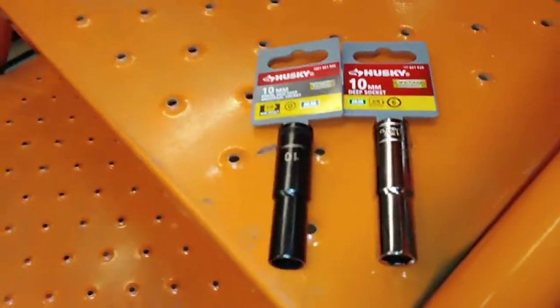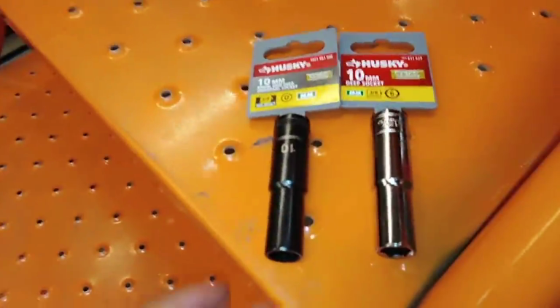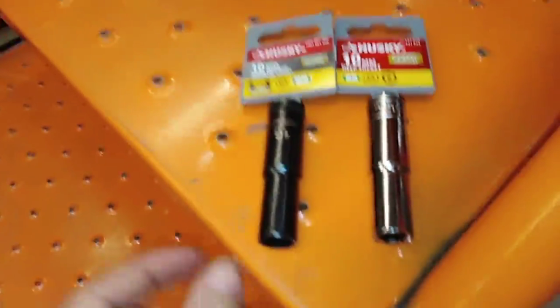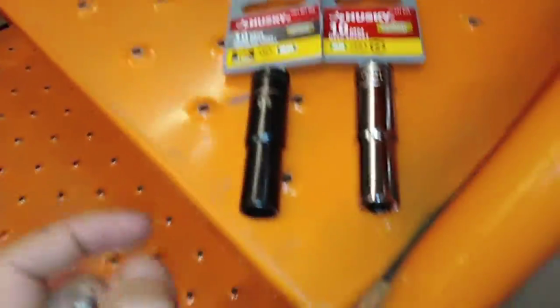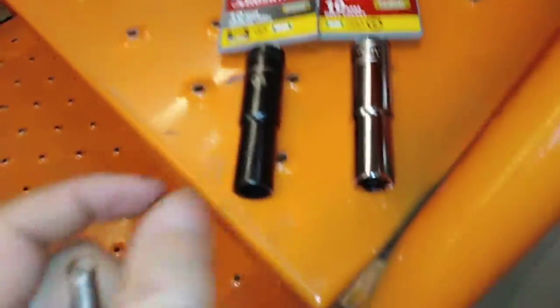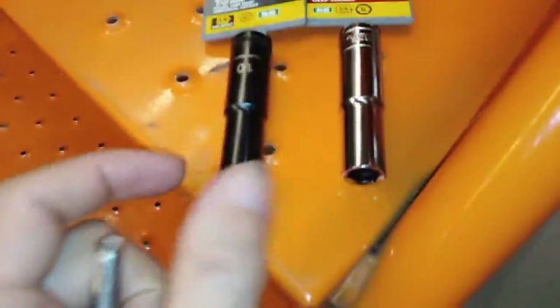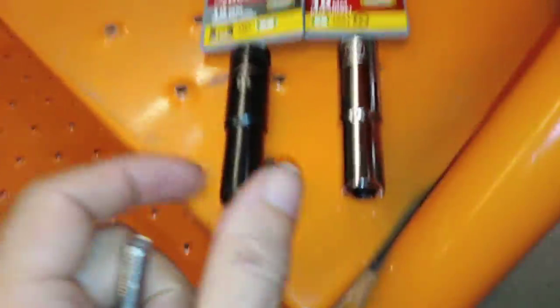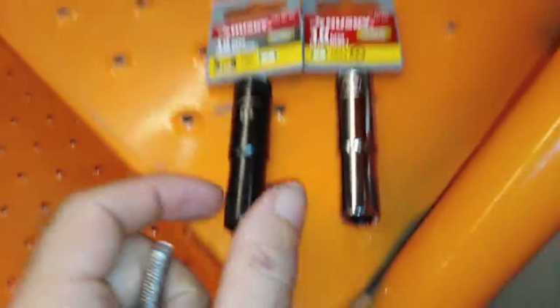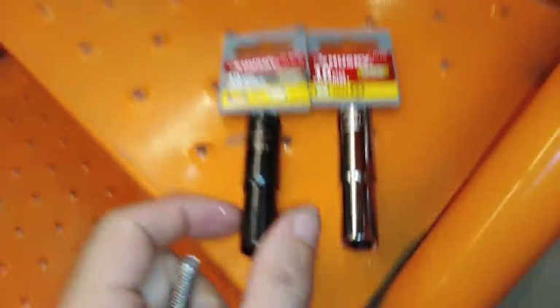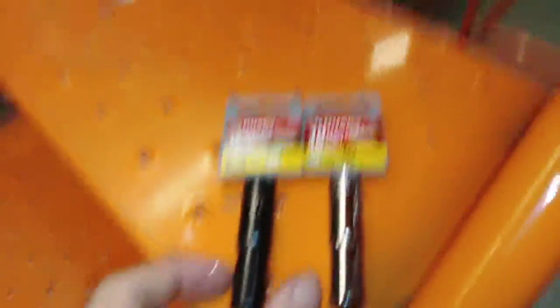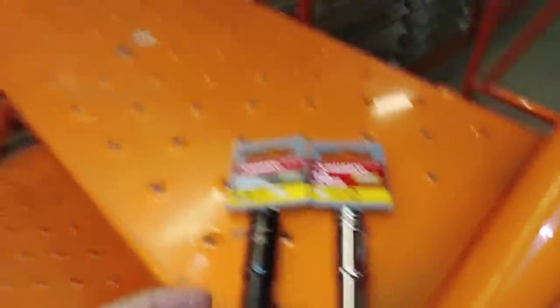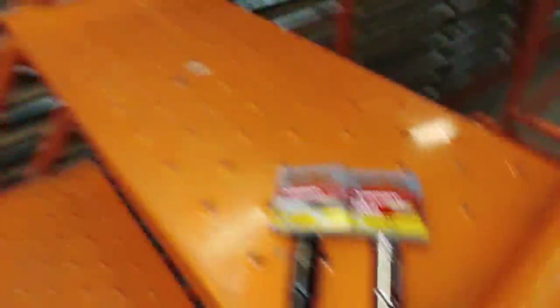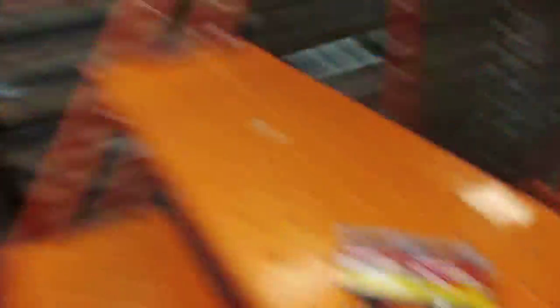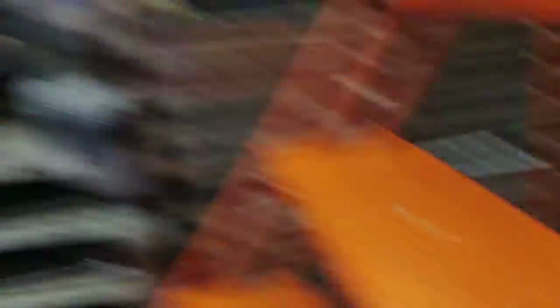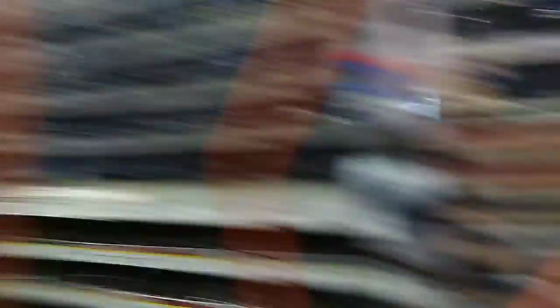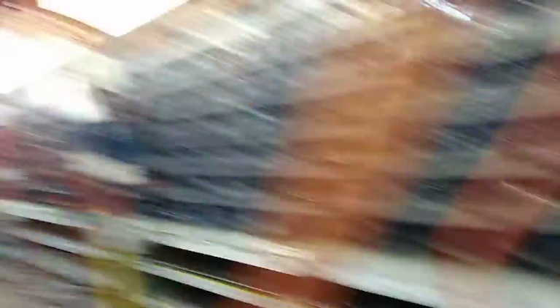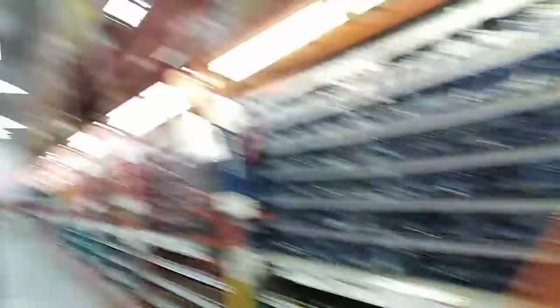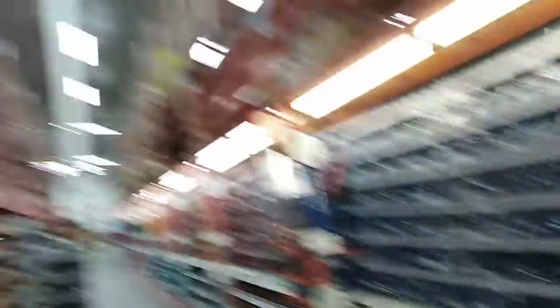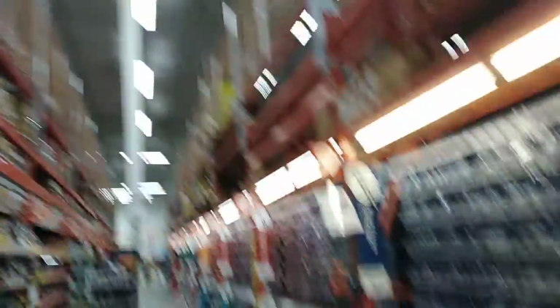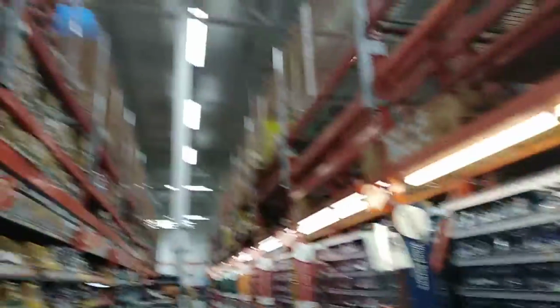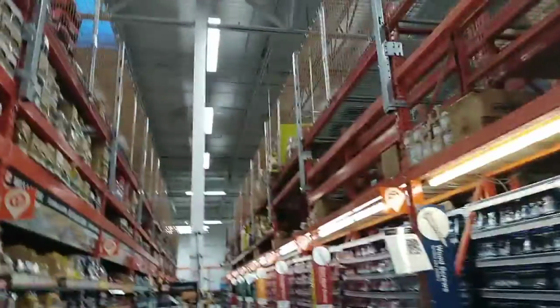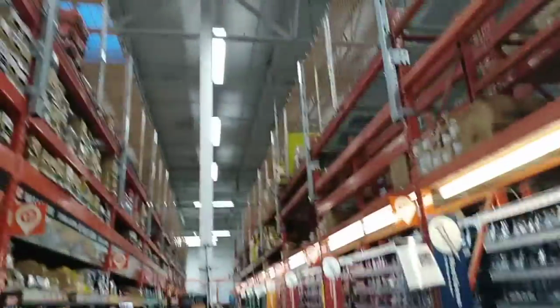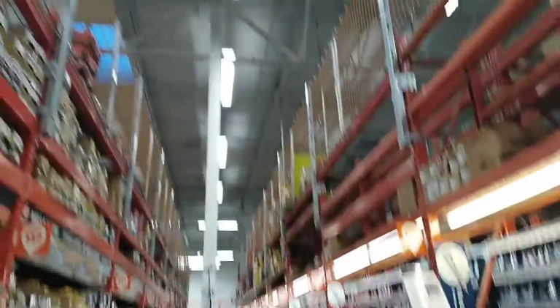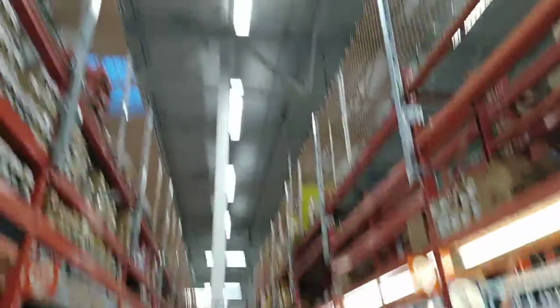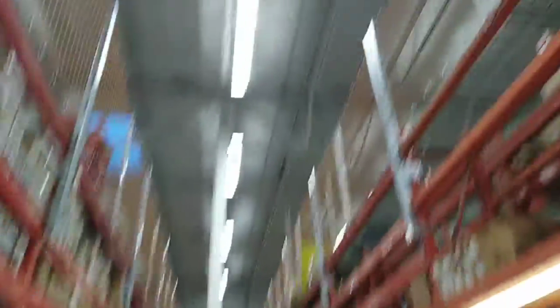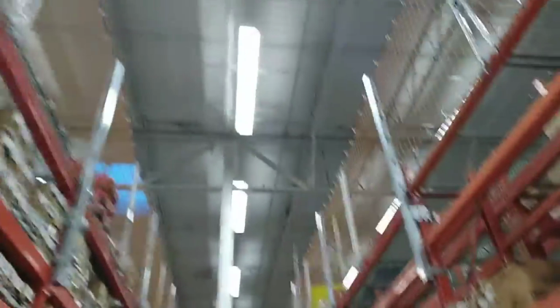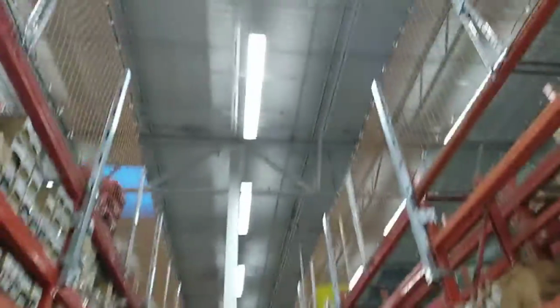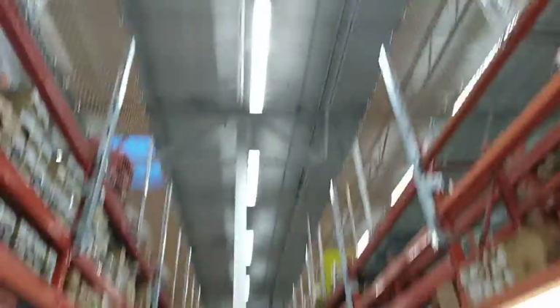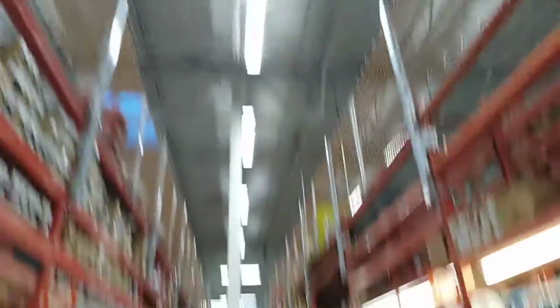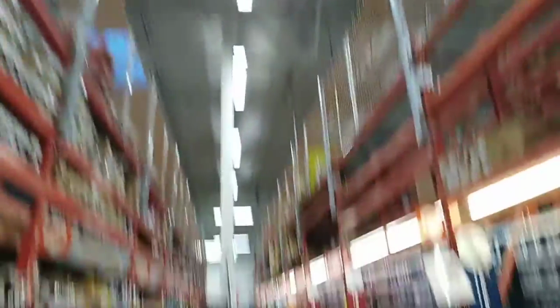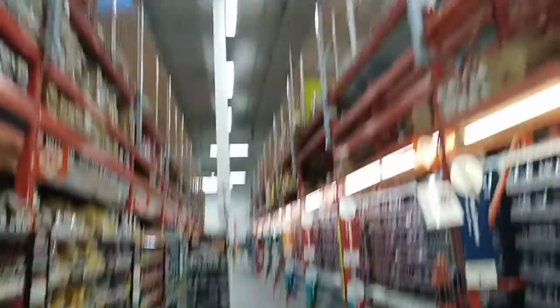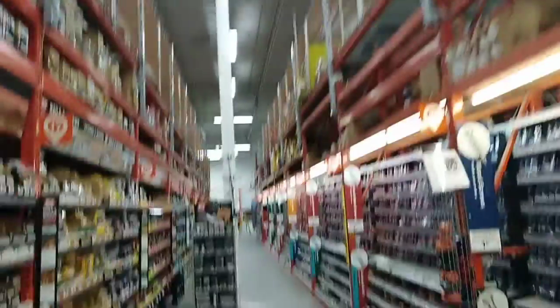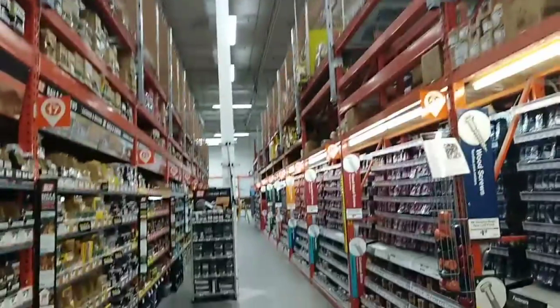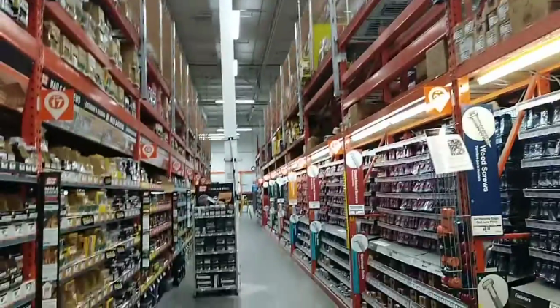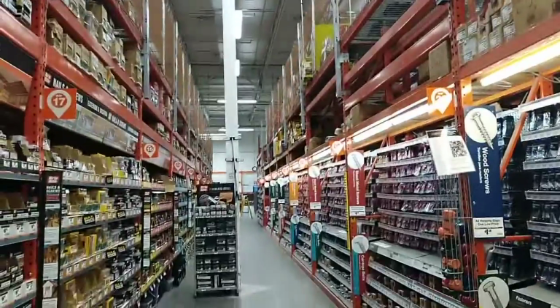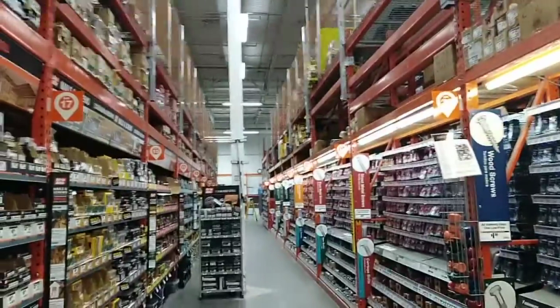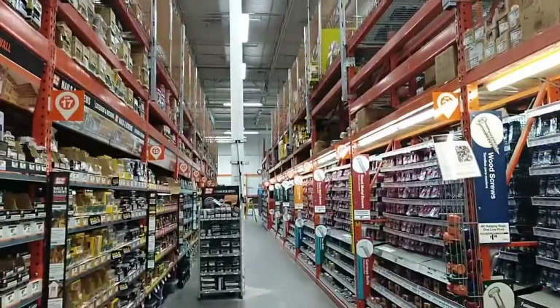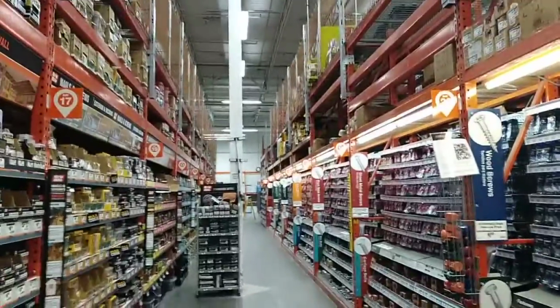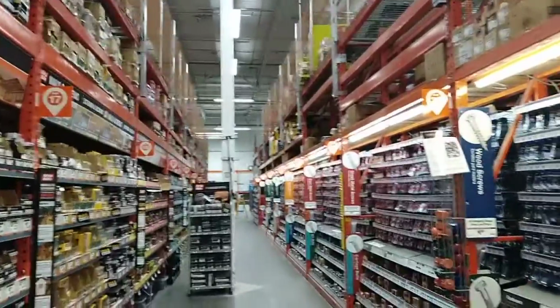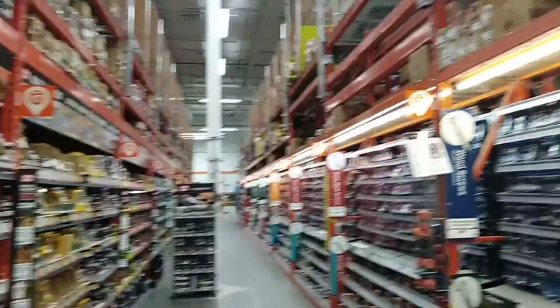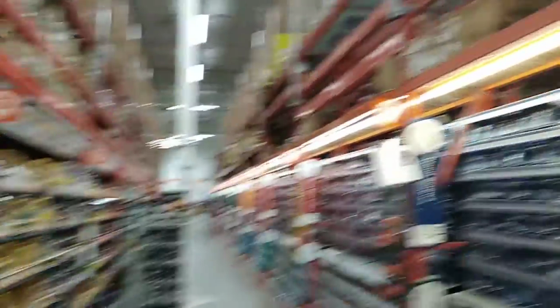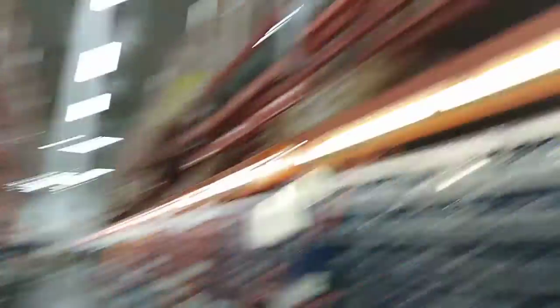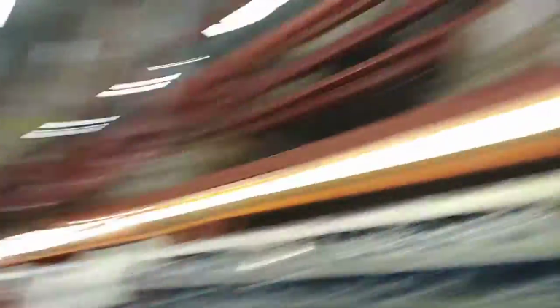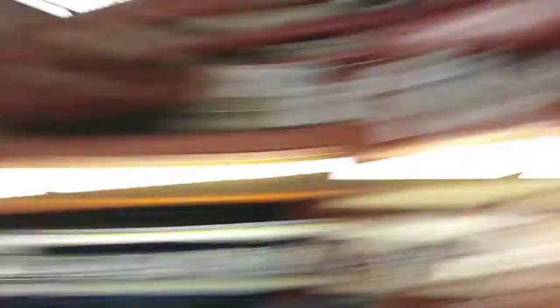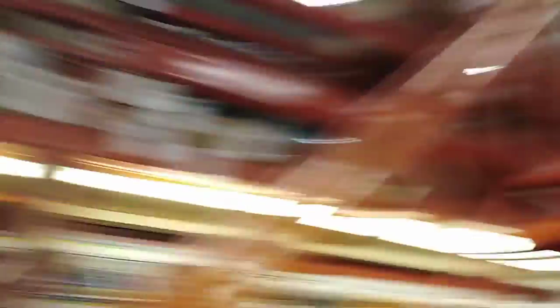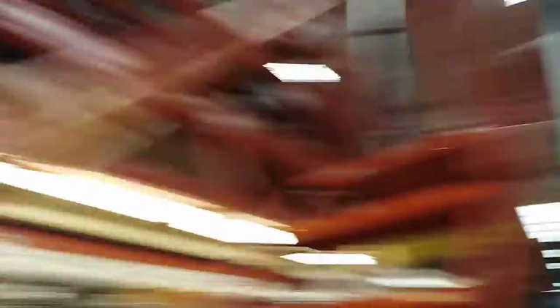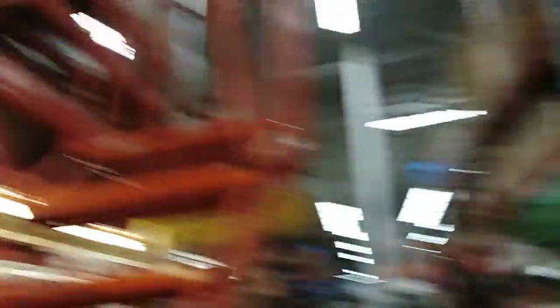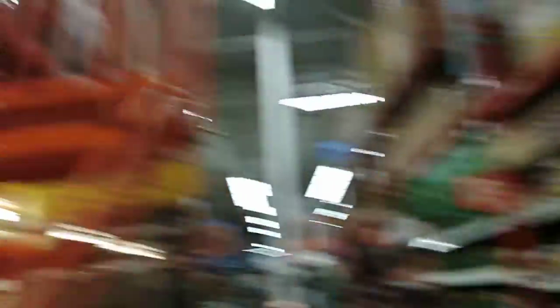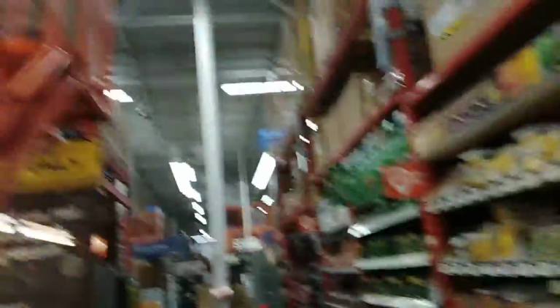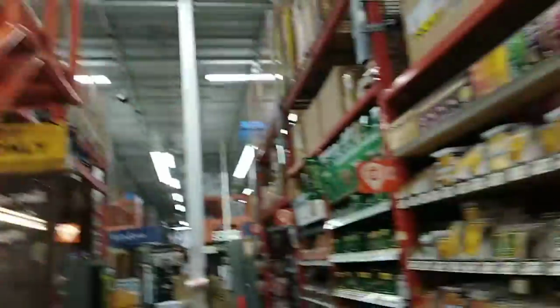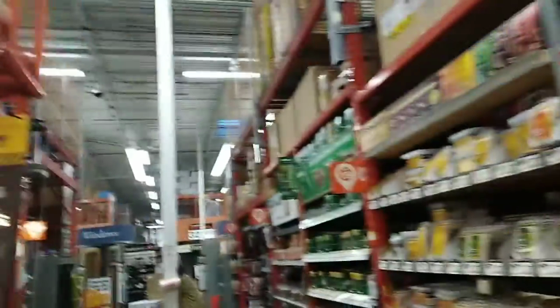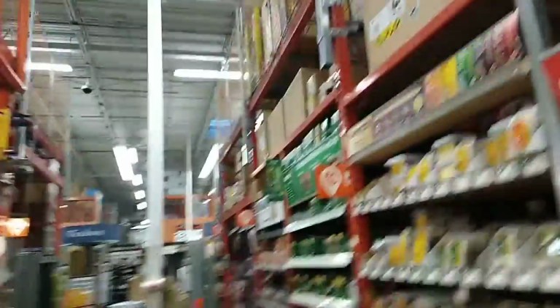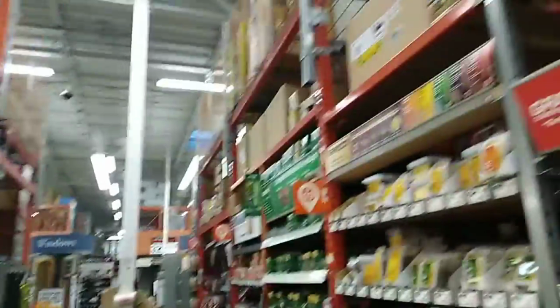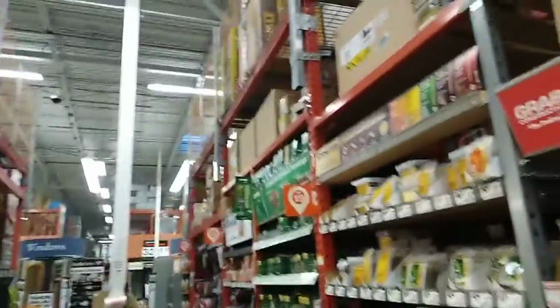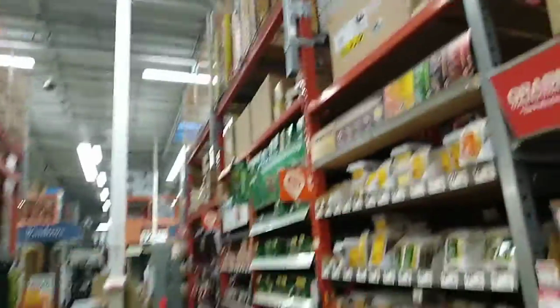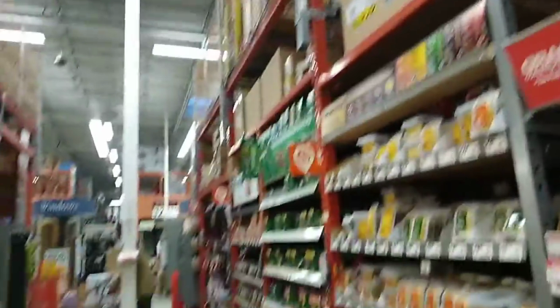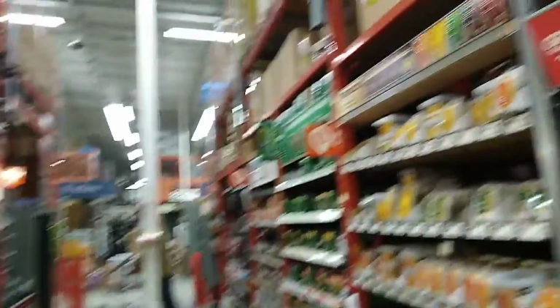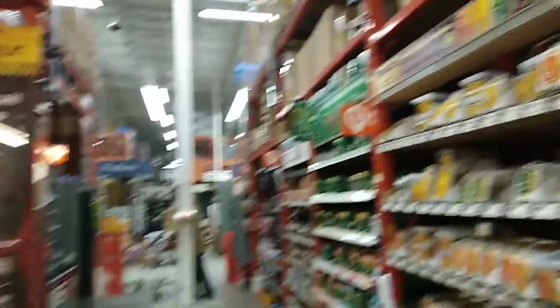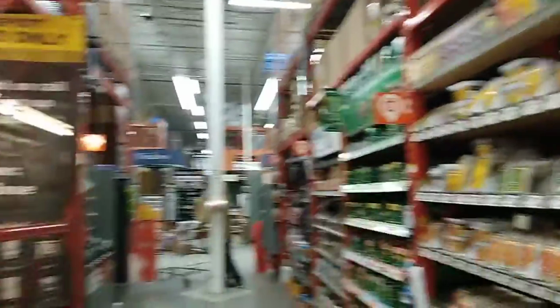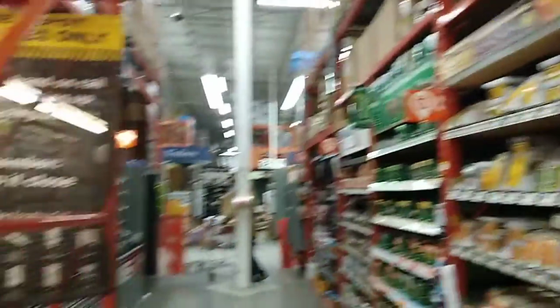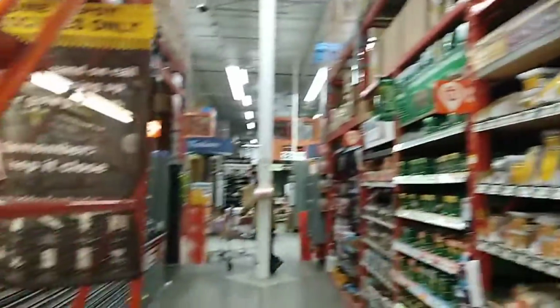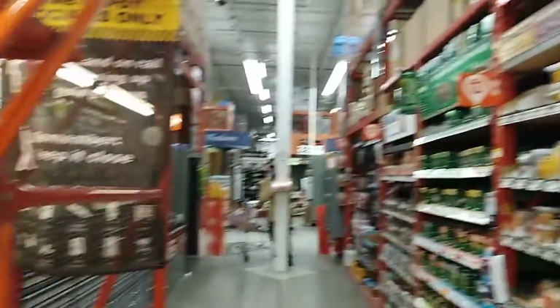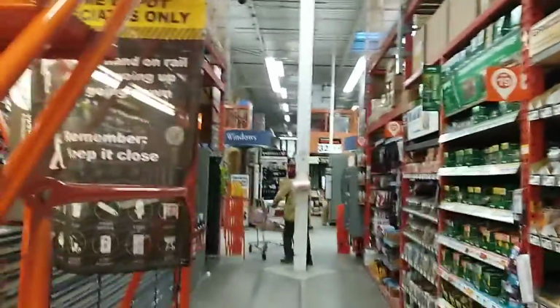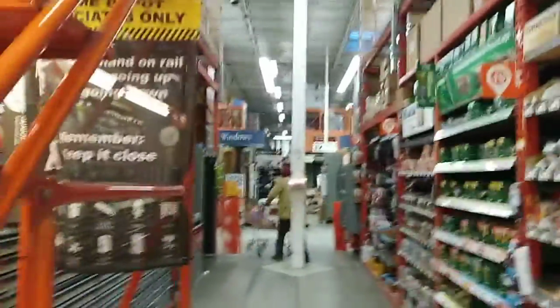Alright, so I am at Home Depot, in case you haven't noticed by all the orange ongoing theme.